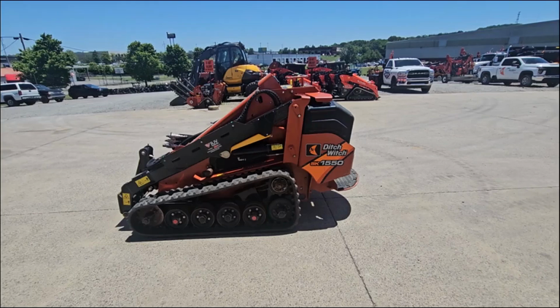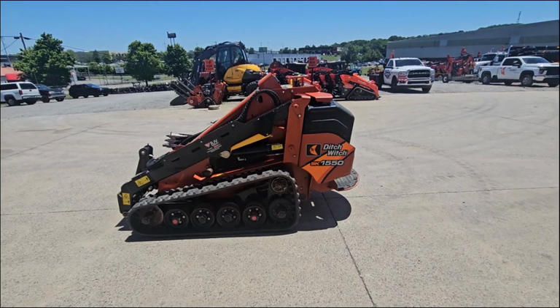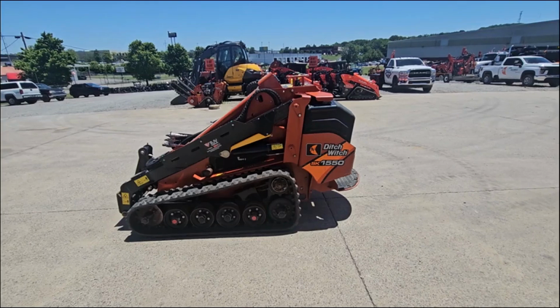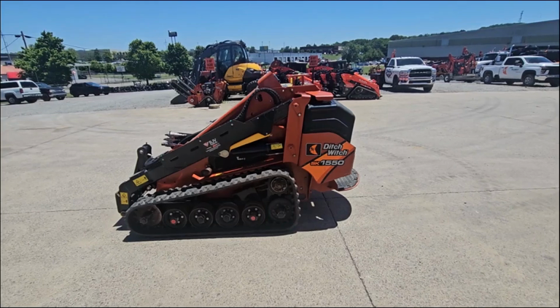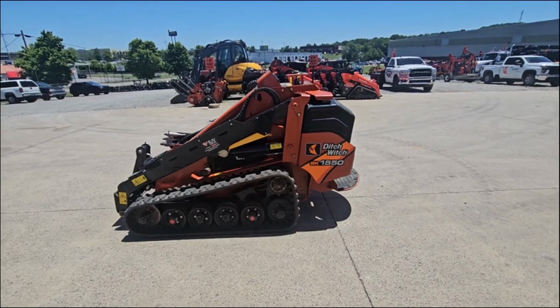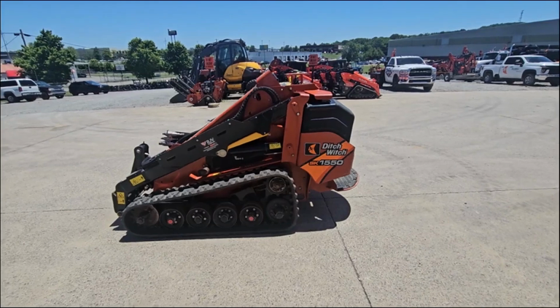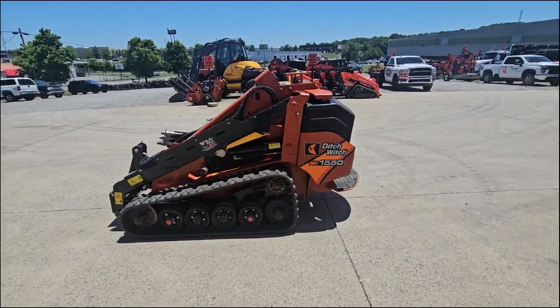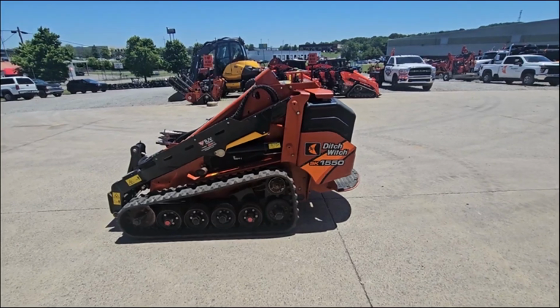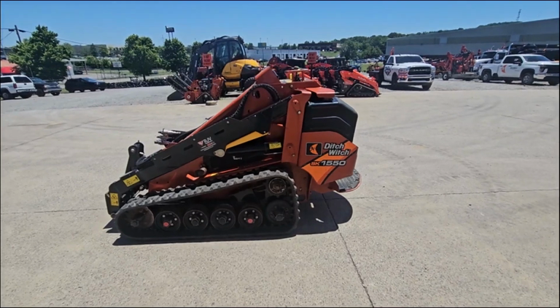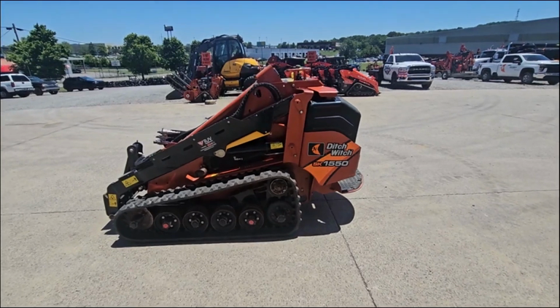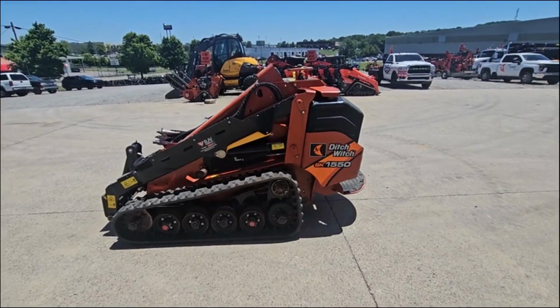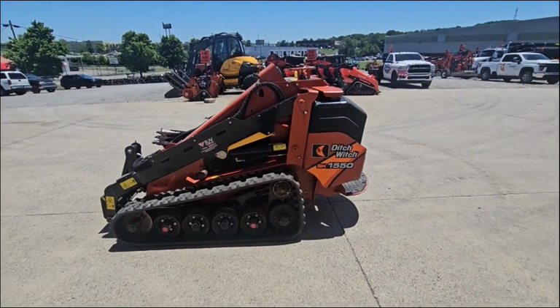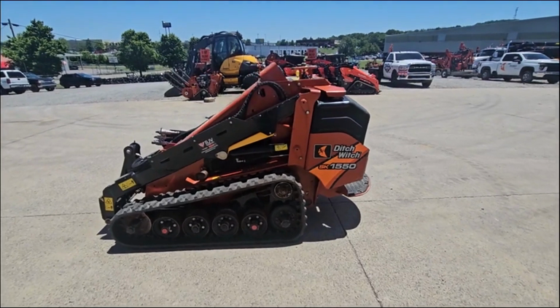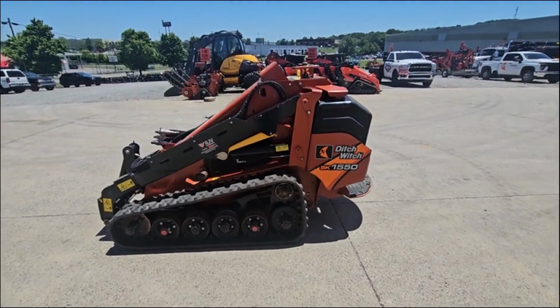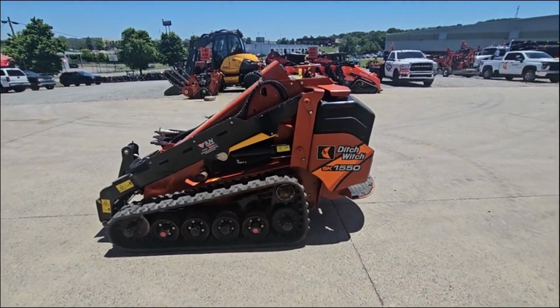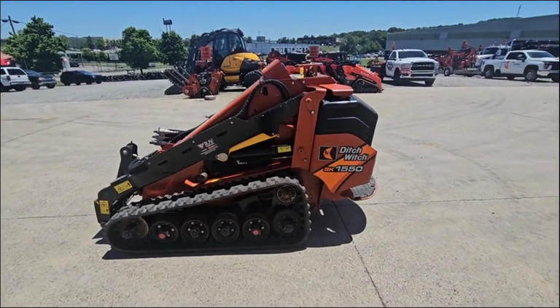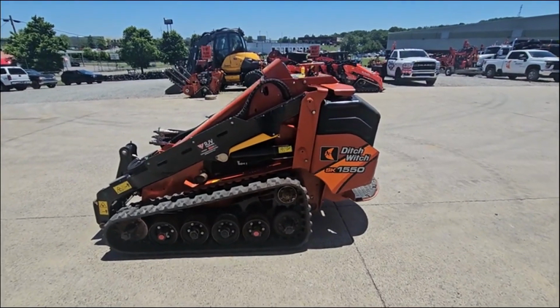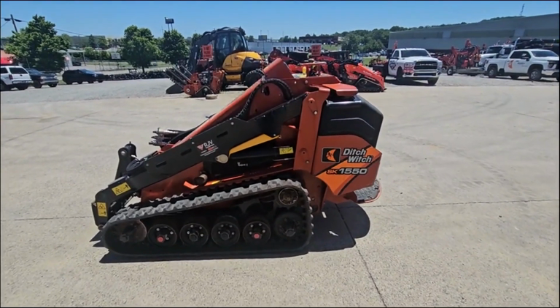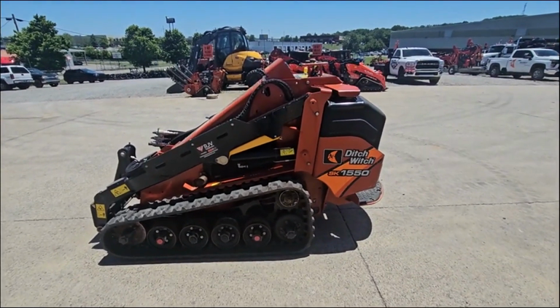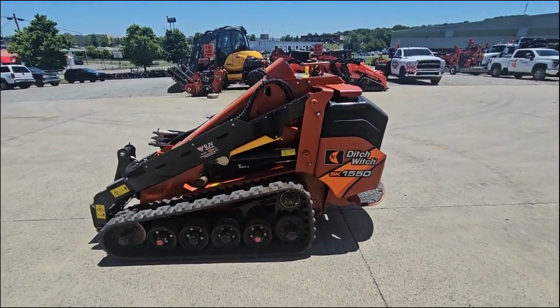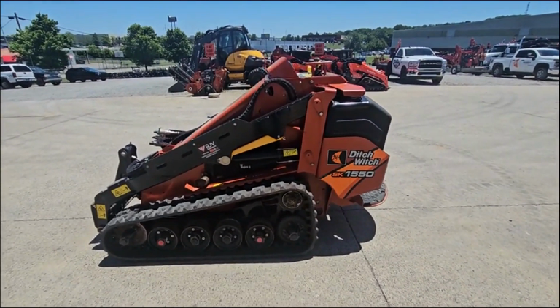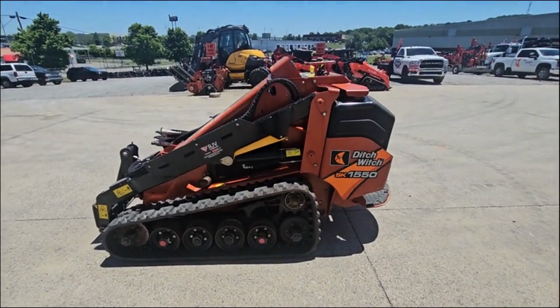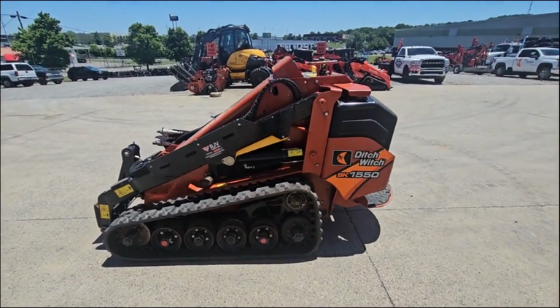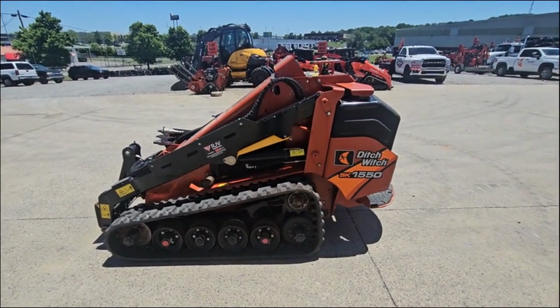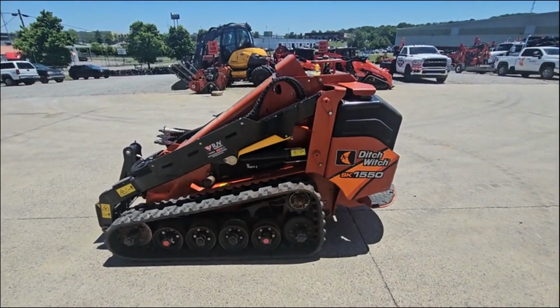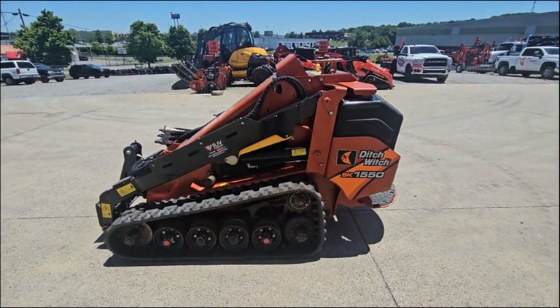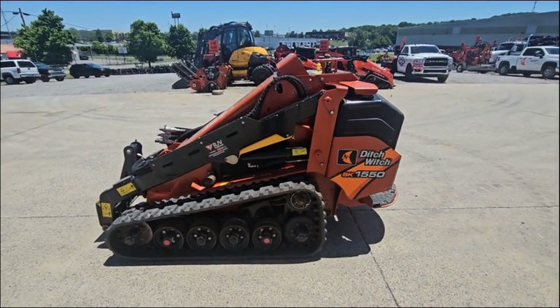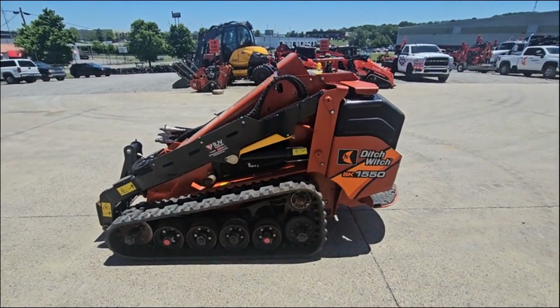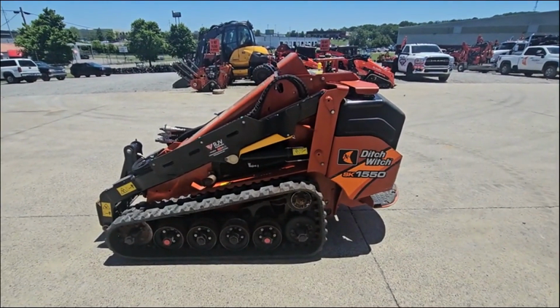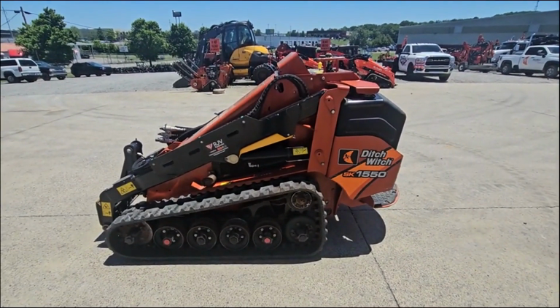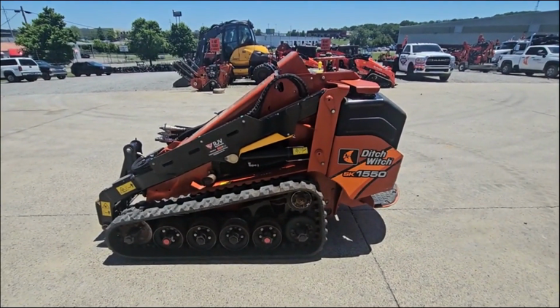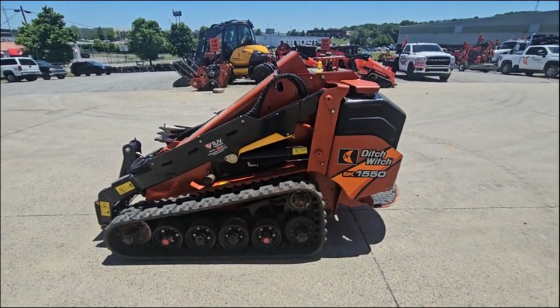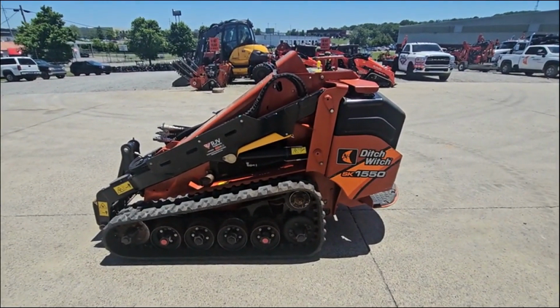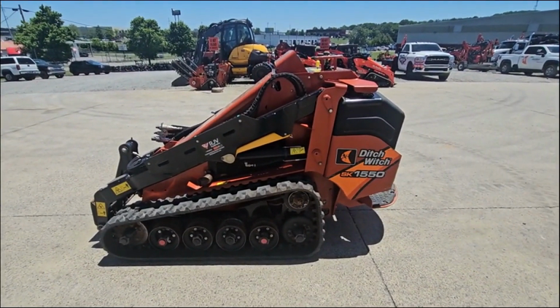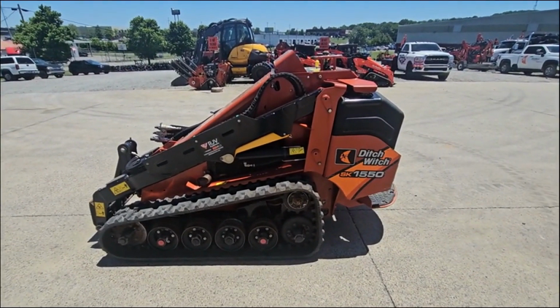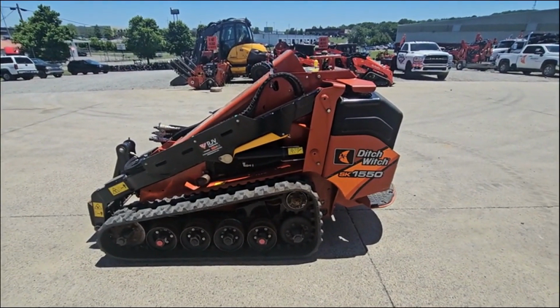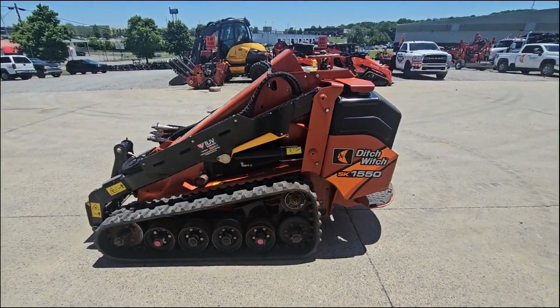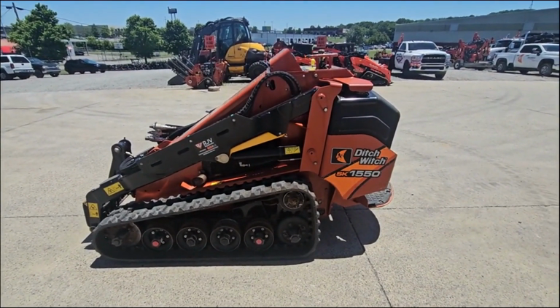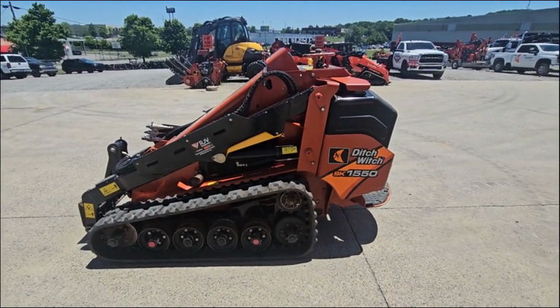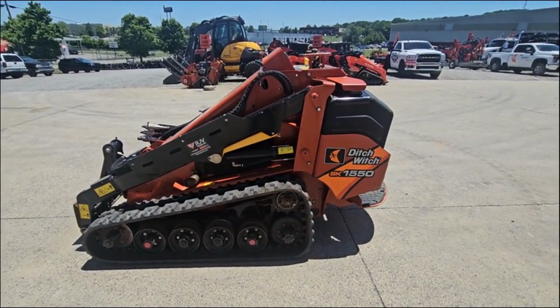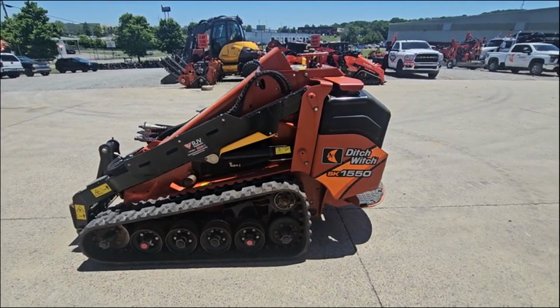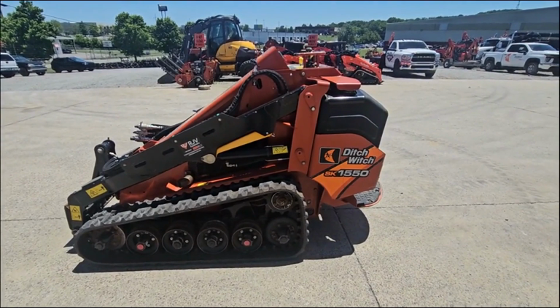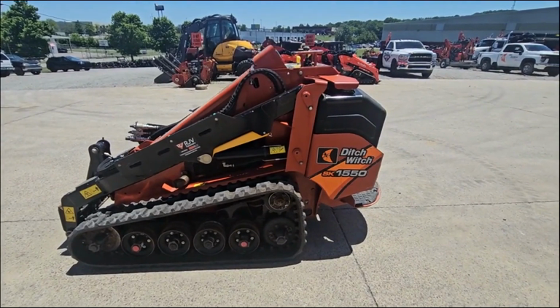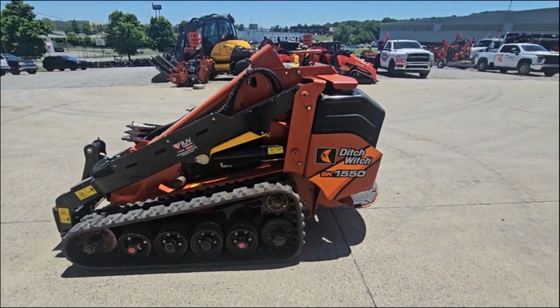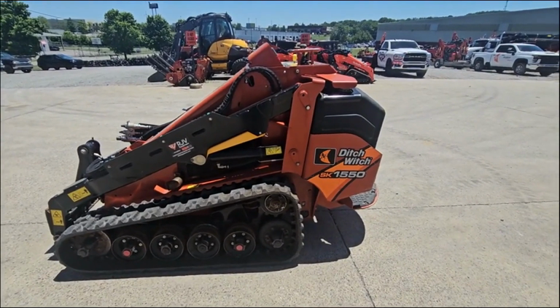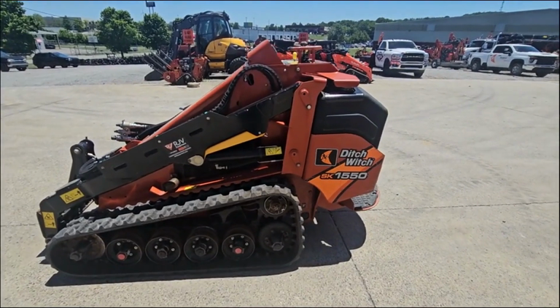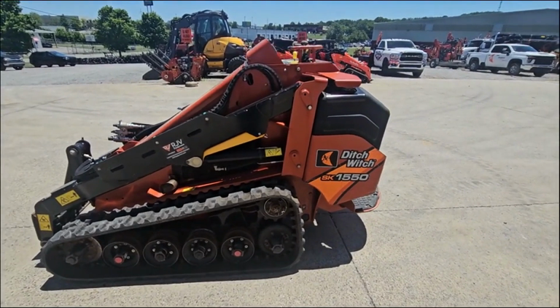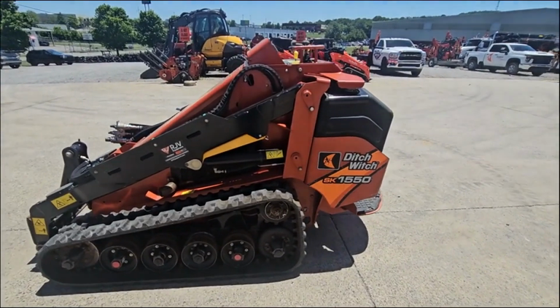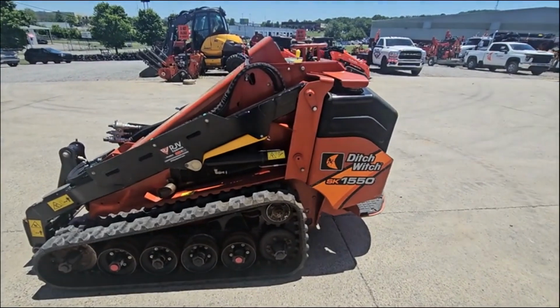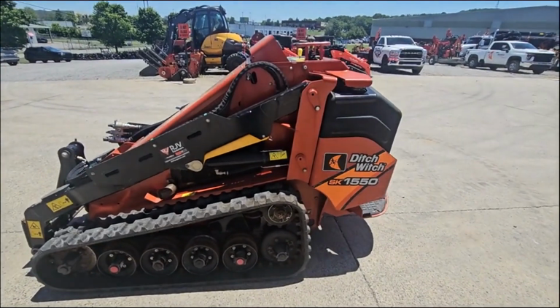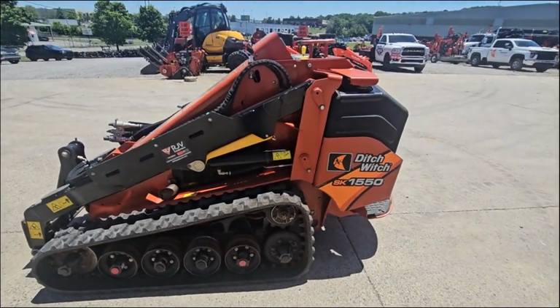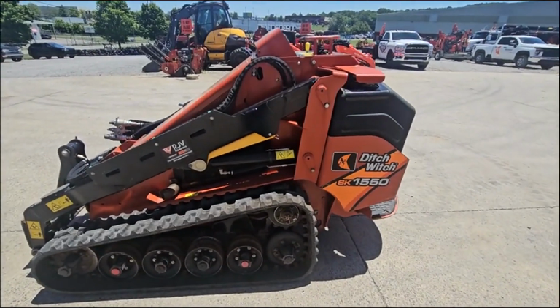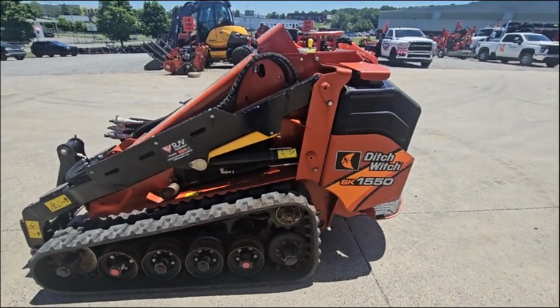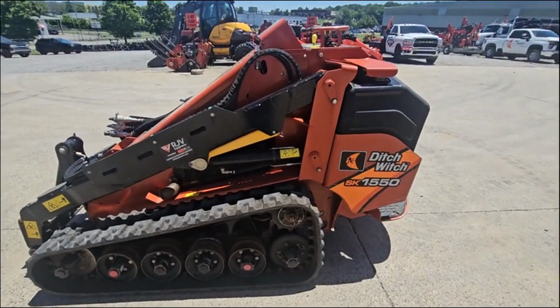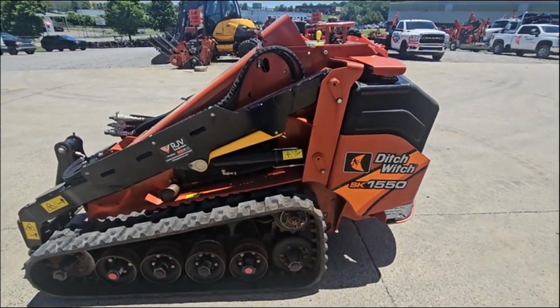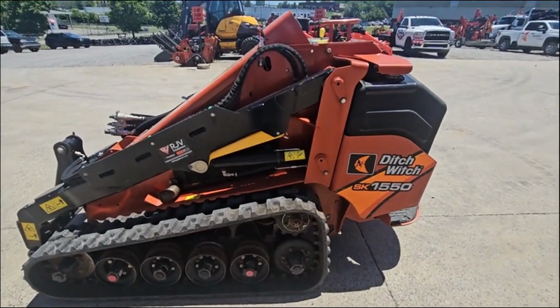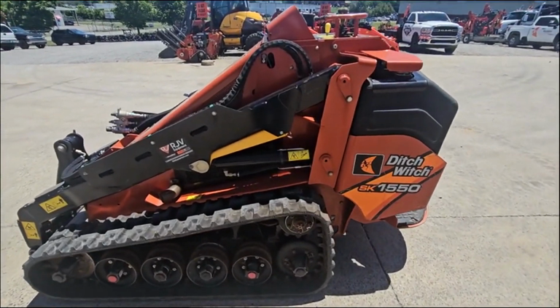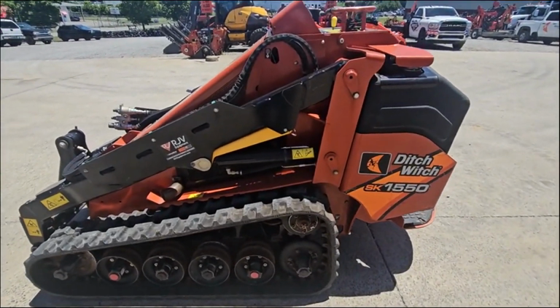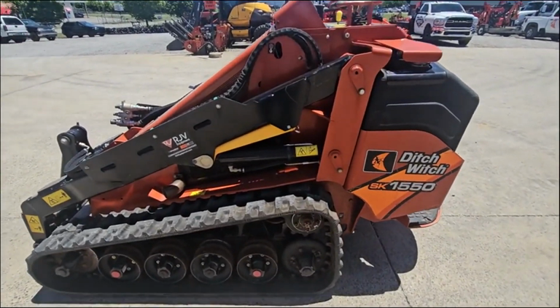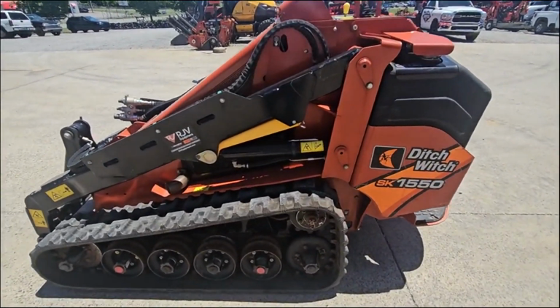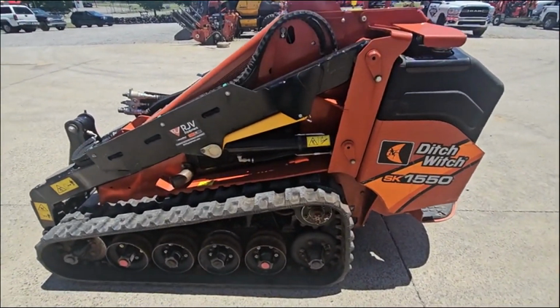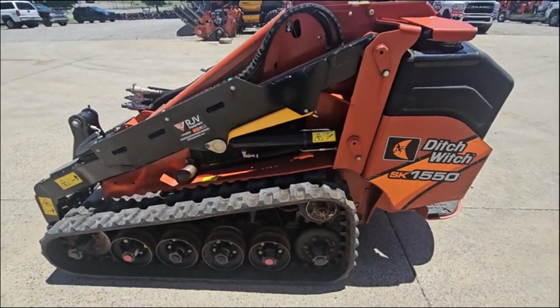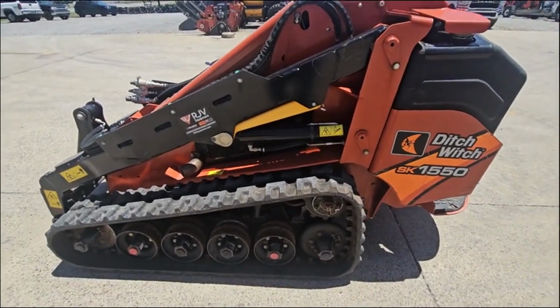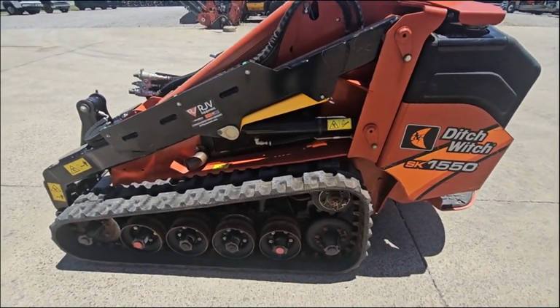Alright guys, you know the drill. I've got a 2020 SK1550. We're going to do a quick walk around so you guys can see what you're buying.